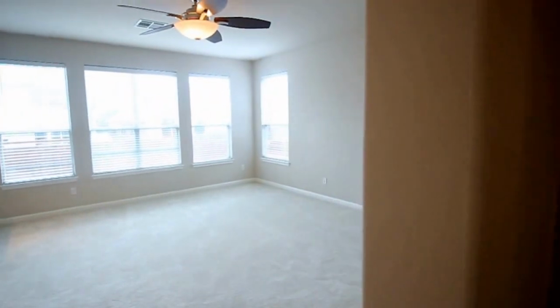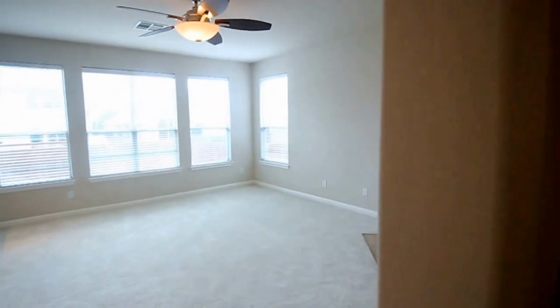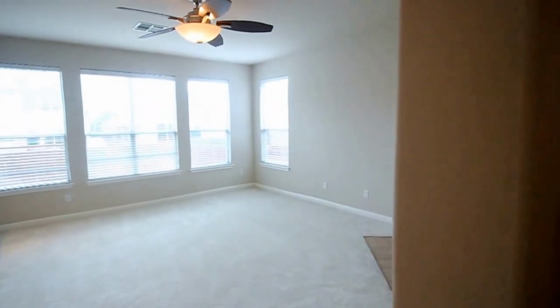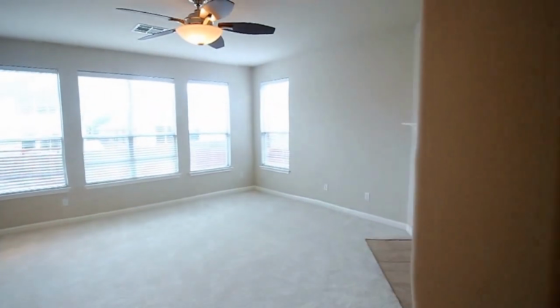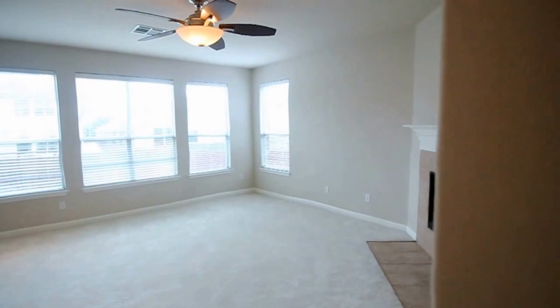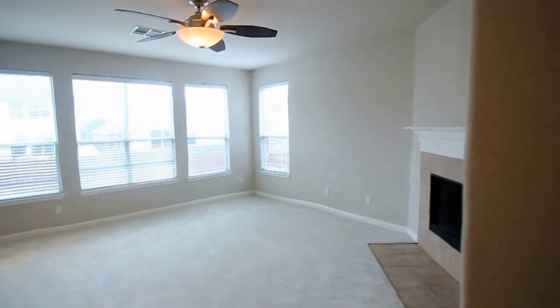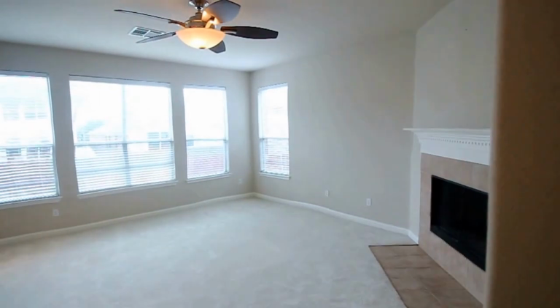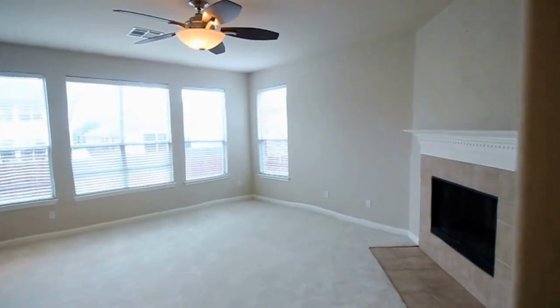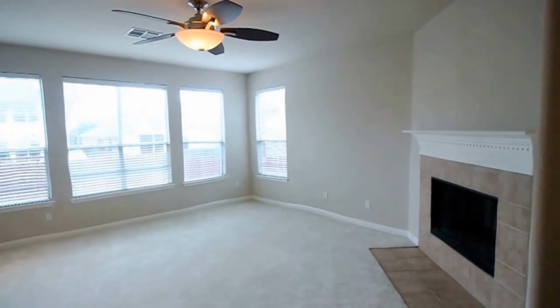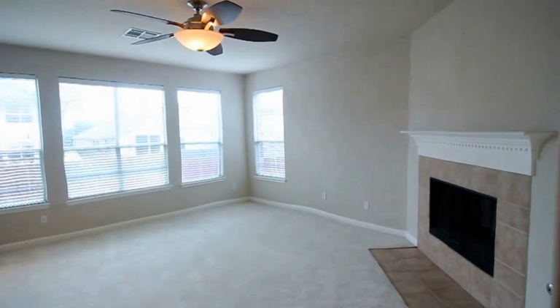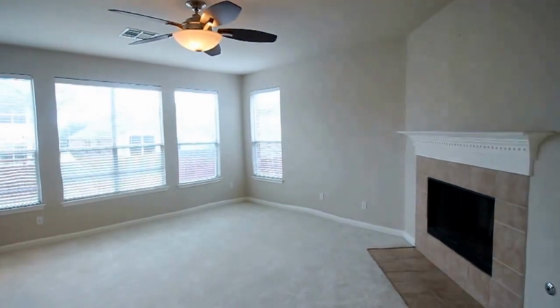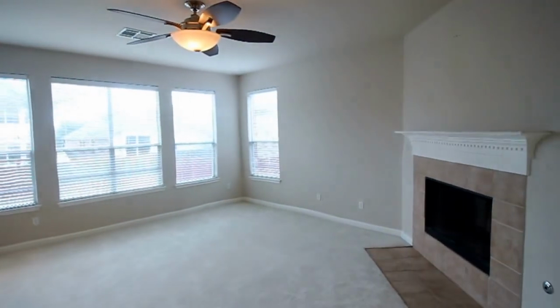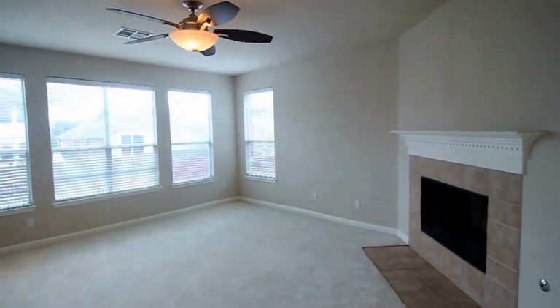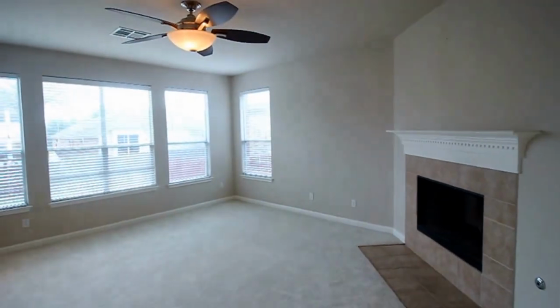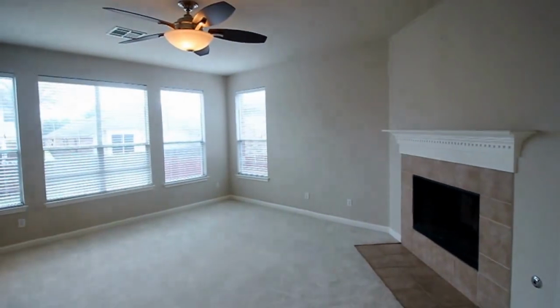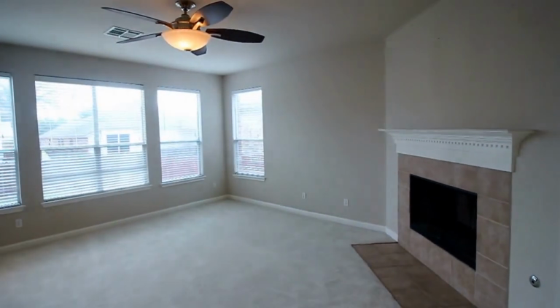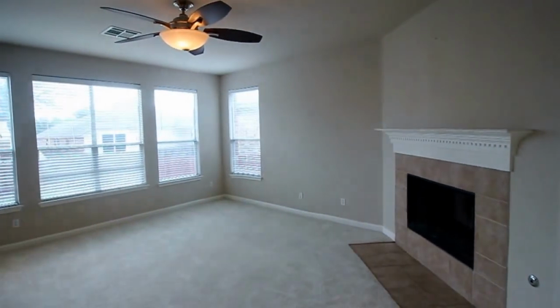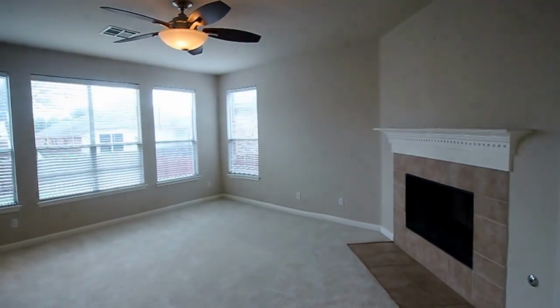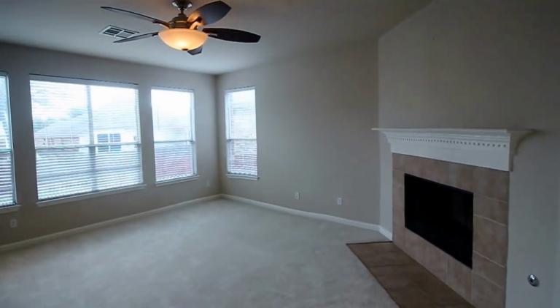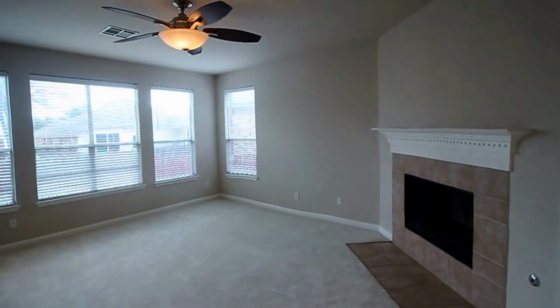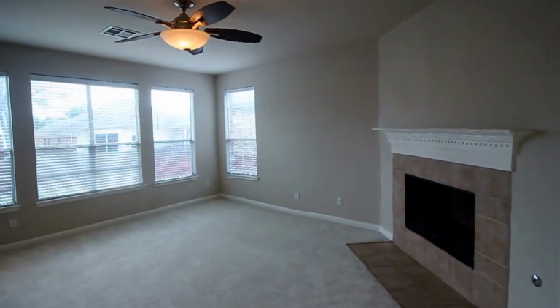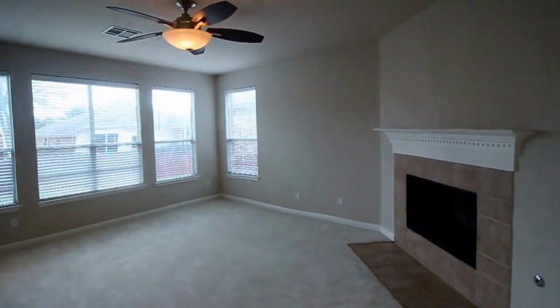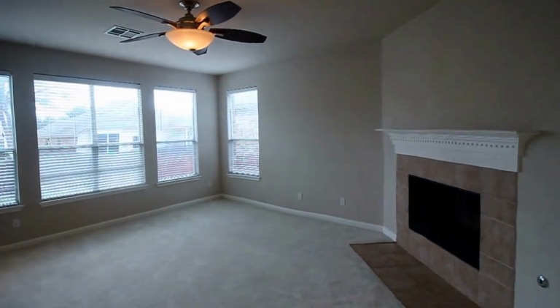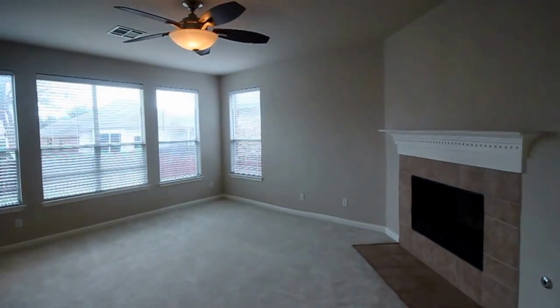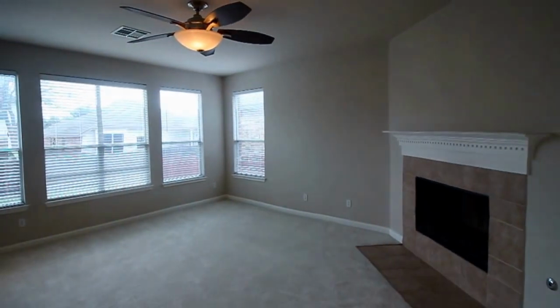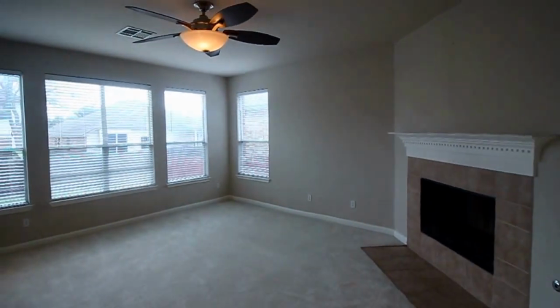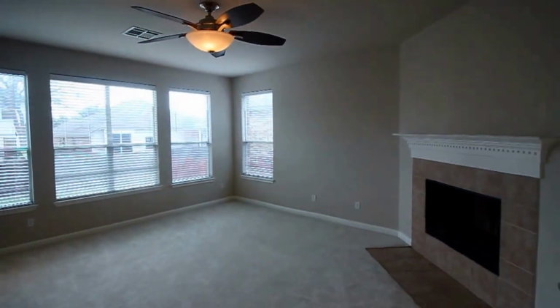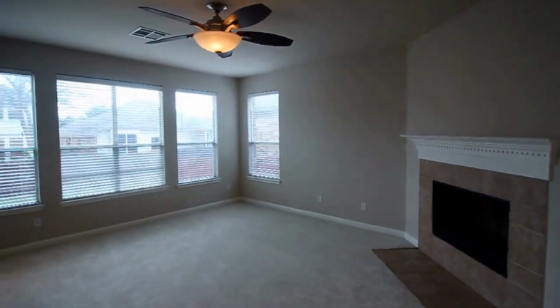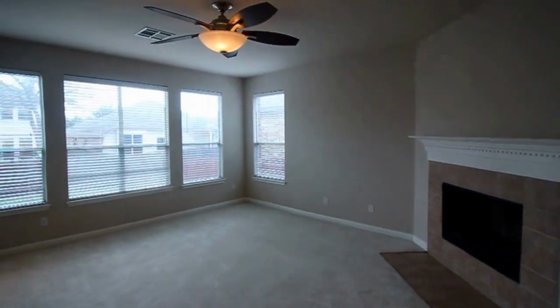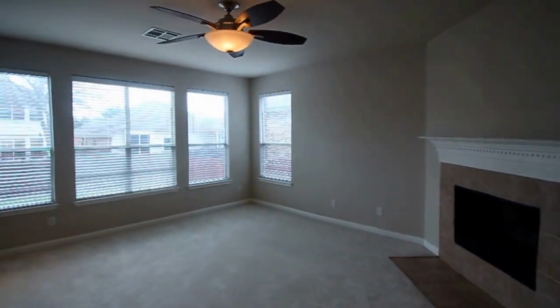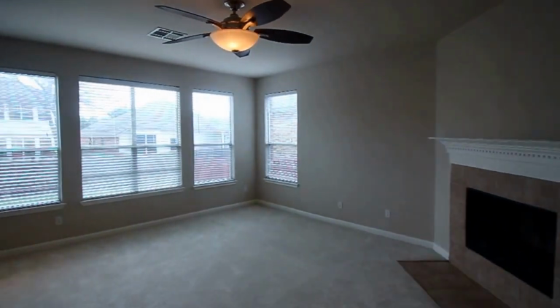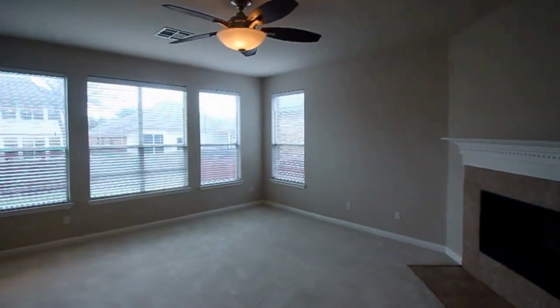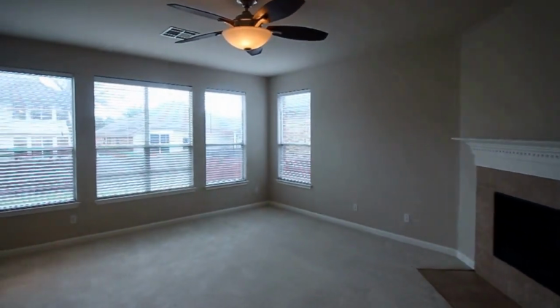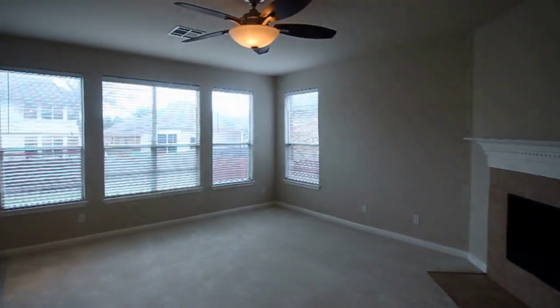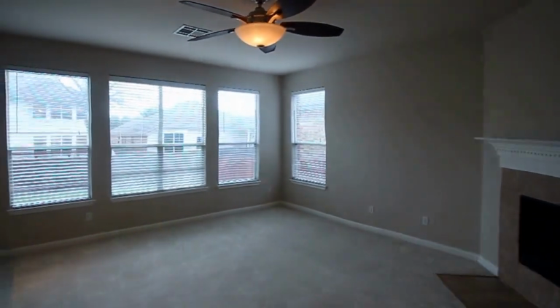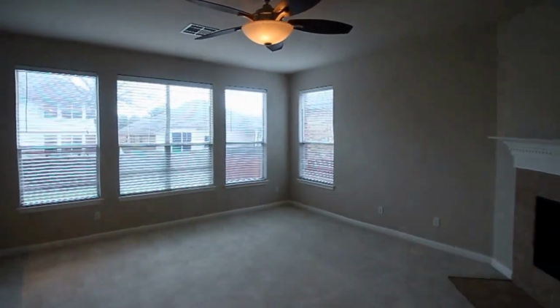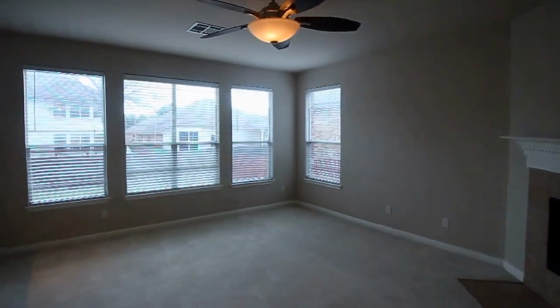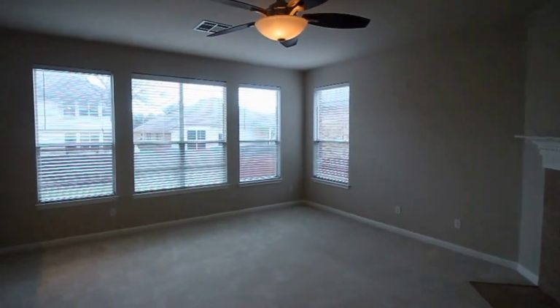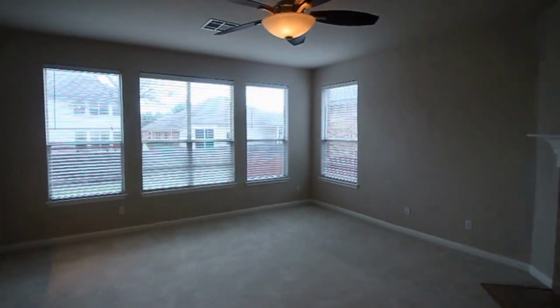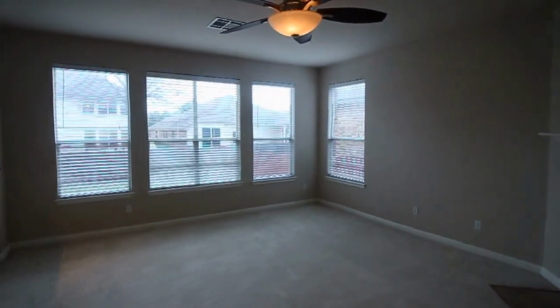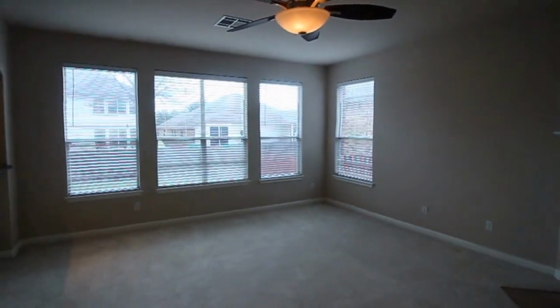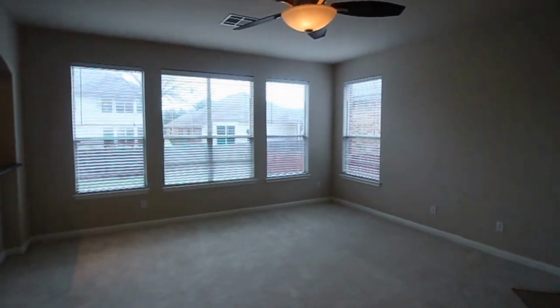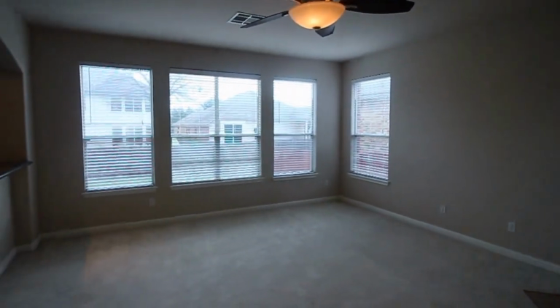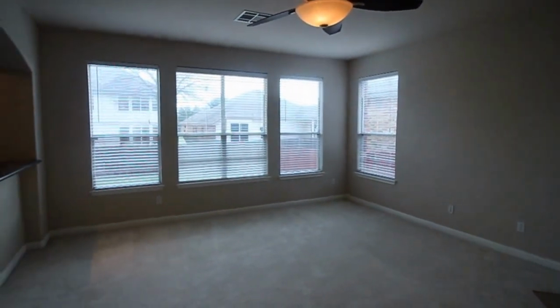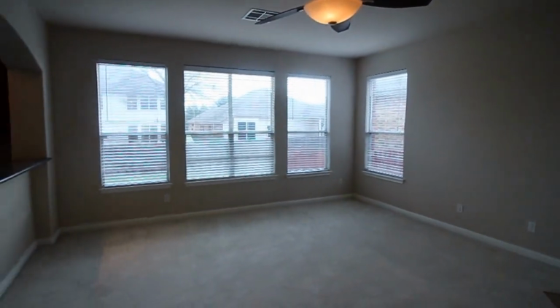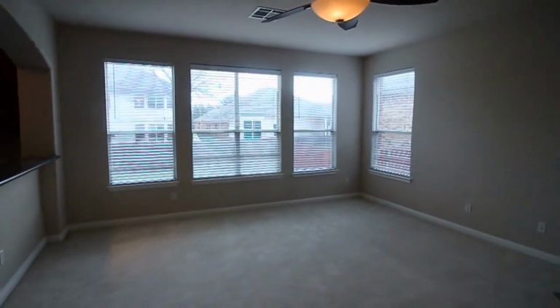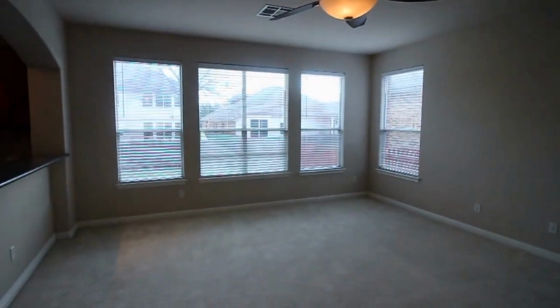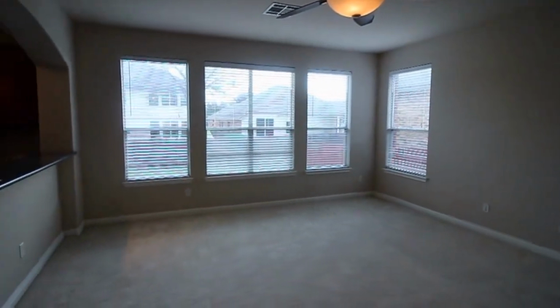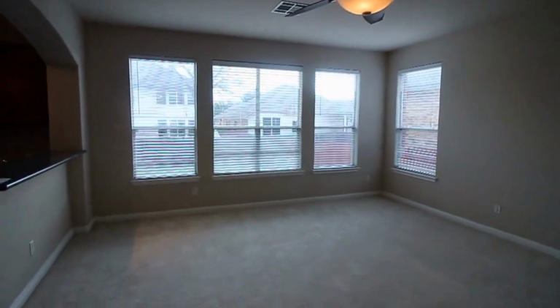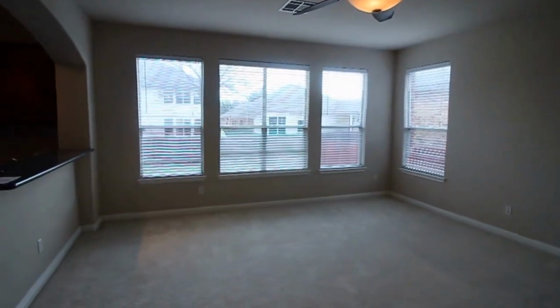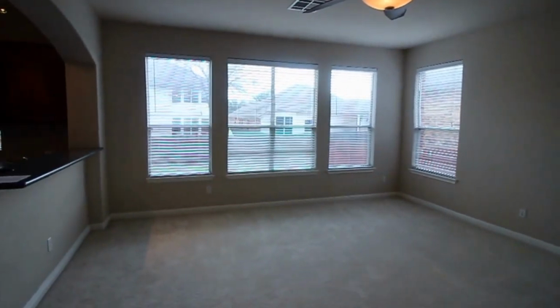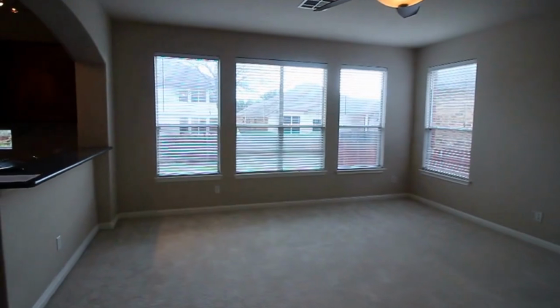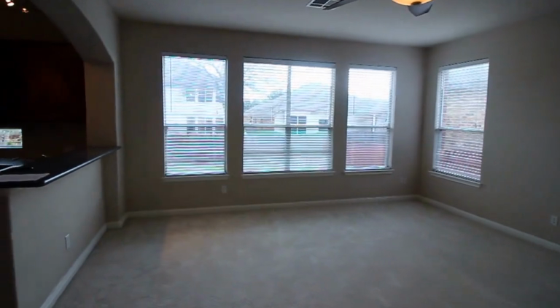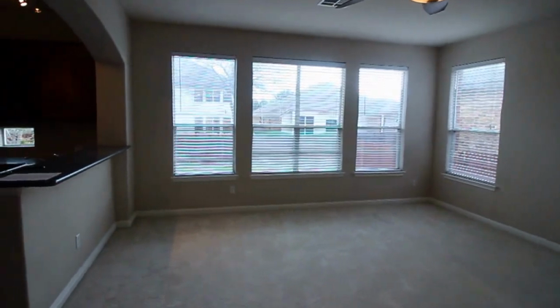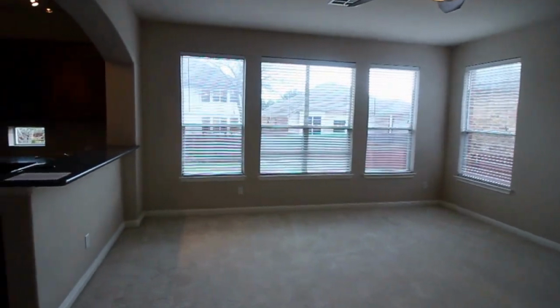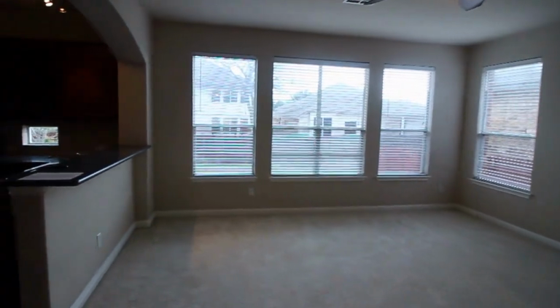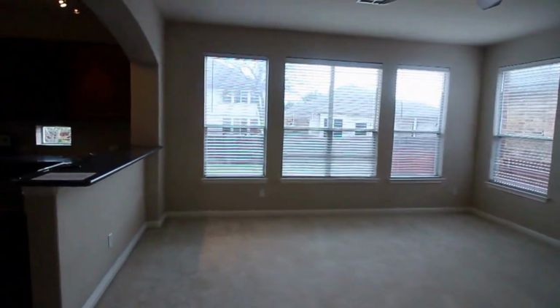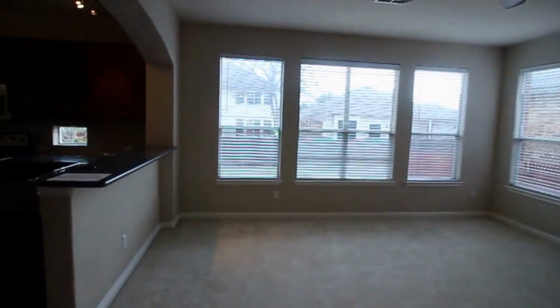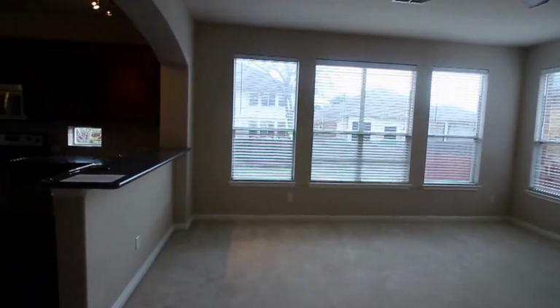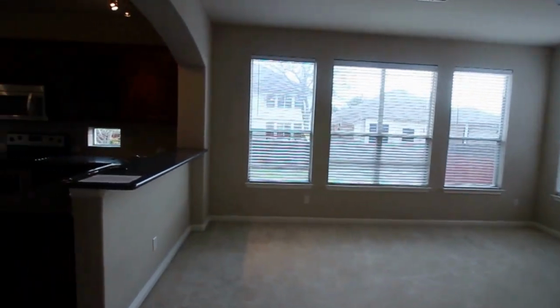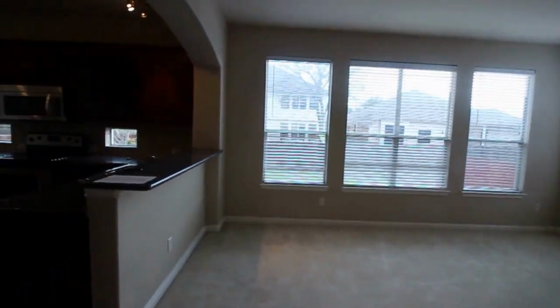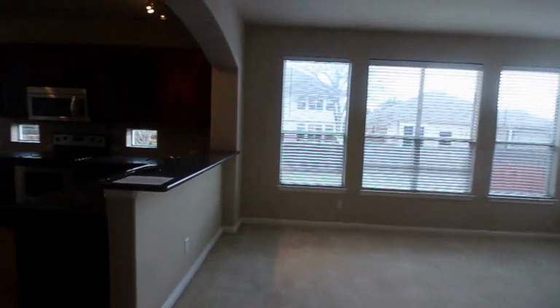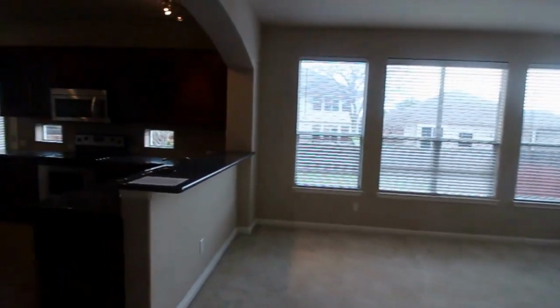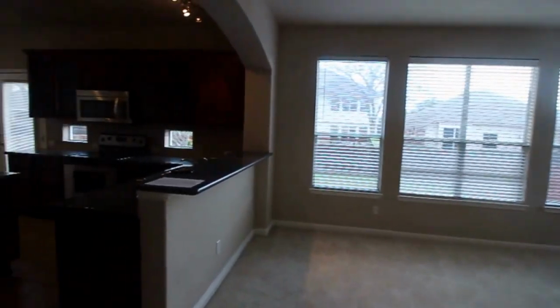Here we are in the living room. There's a gas fireplace on the right, ceiling fan, and a great view of the backyard. All carpeted.